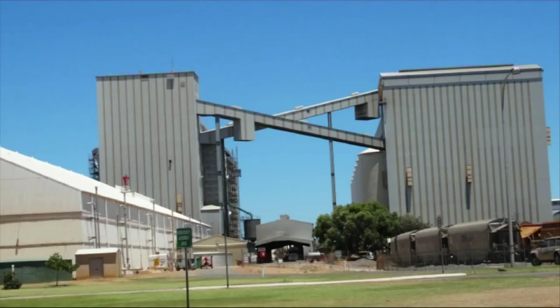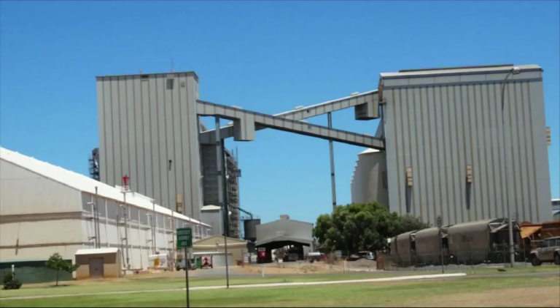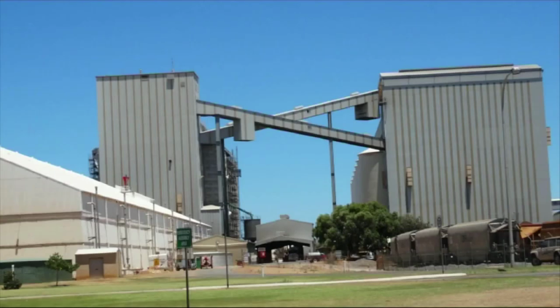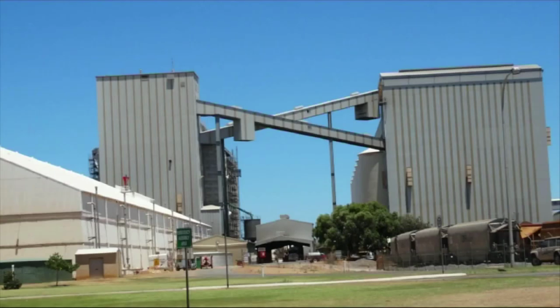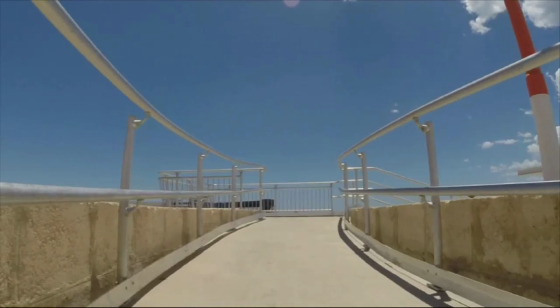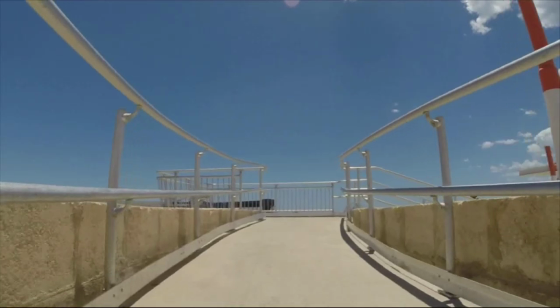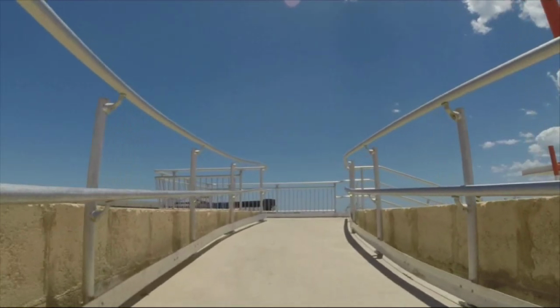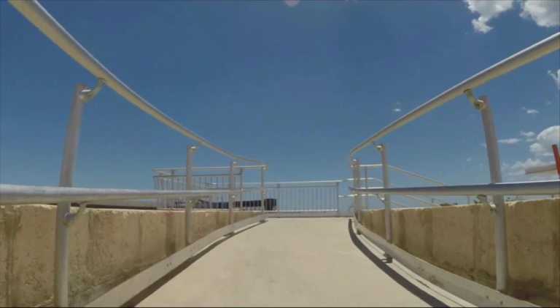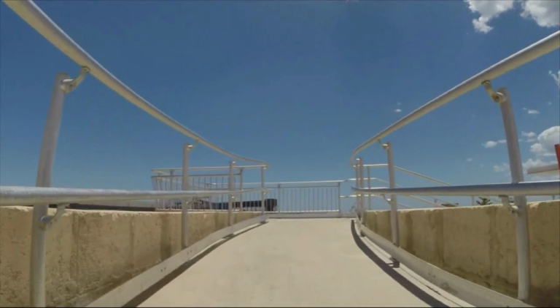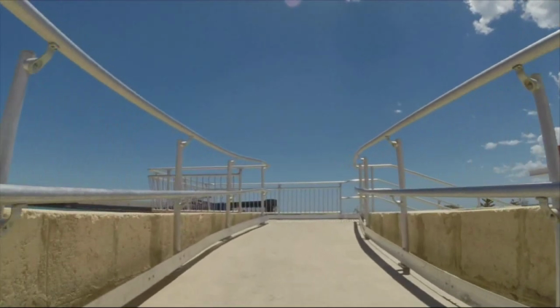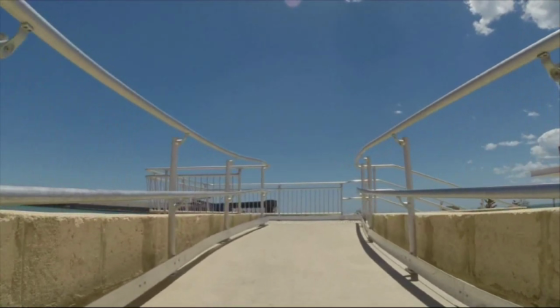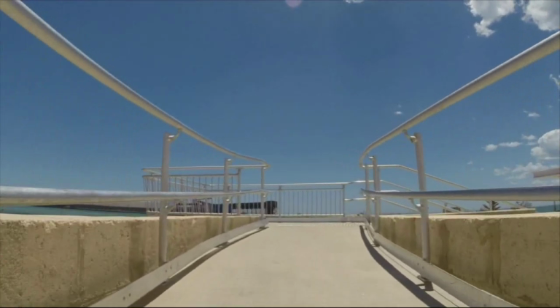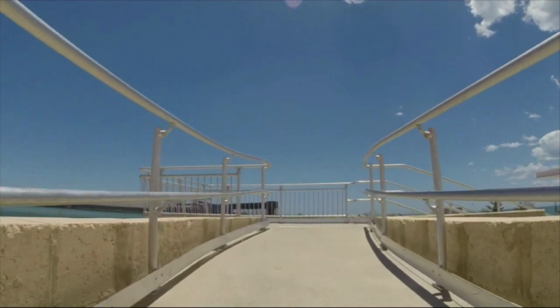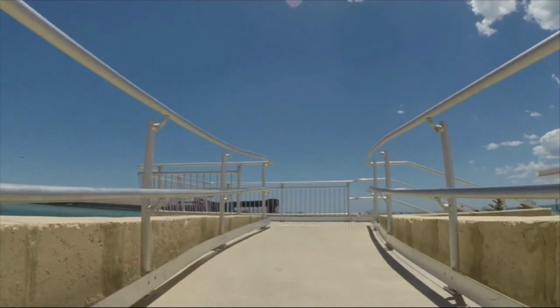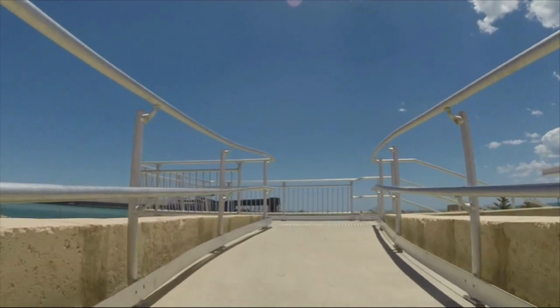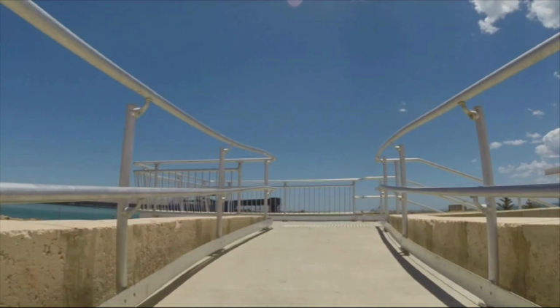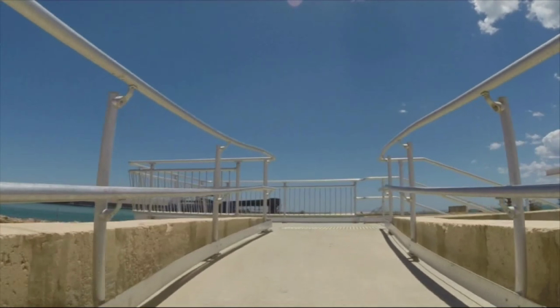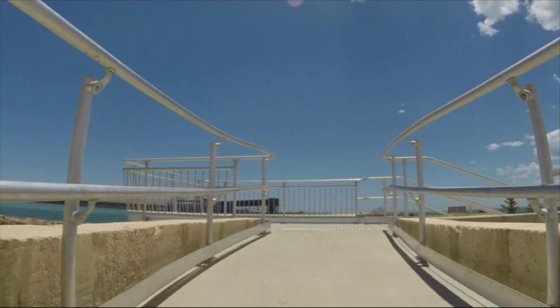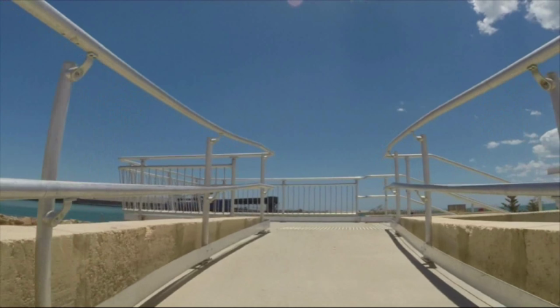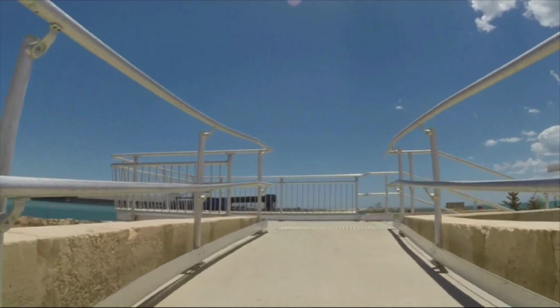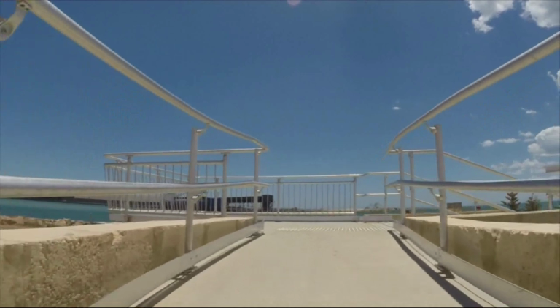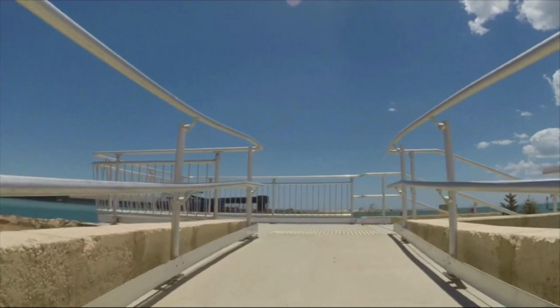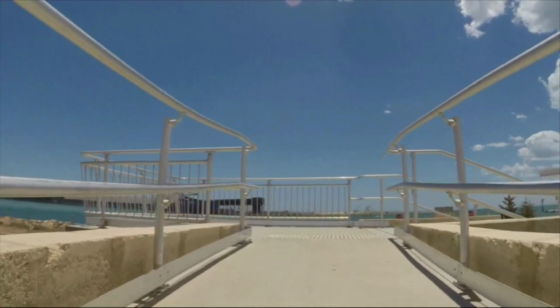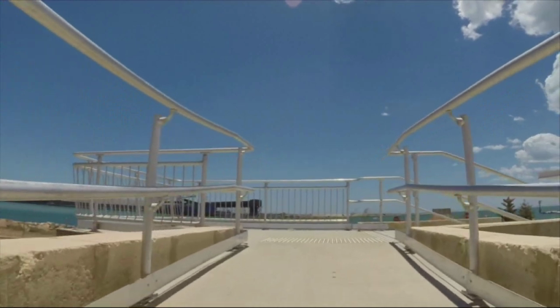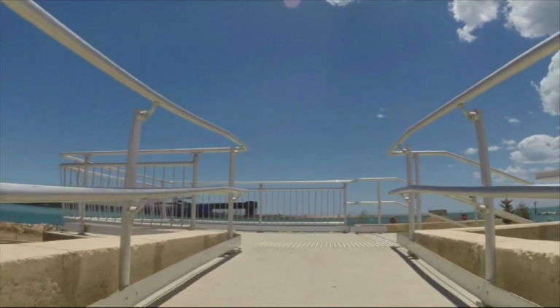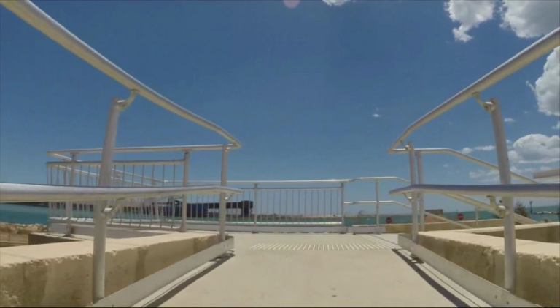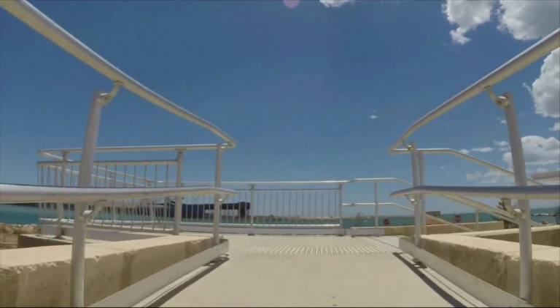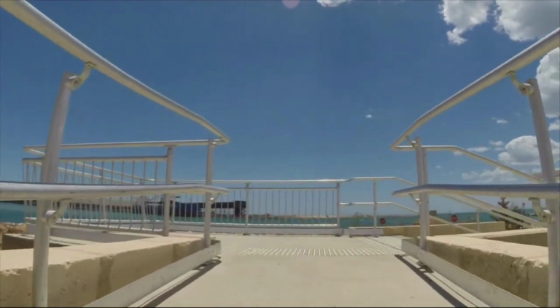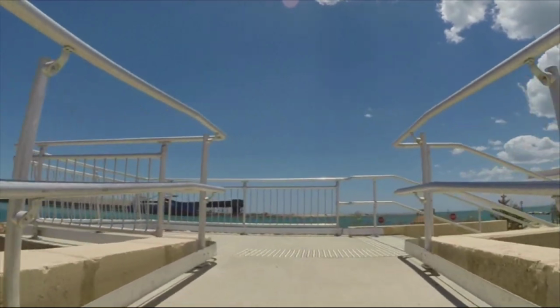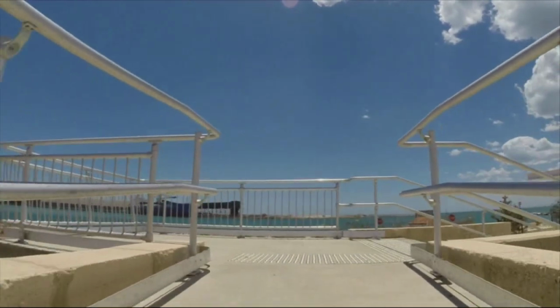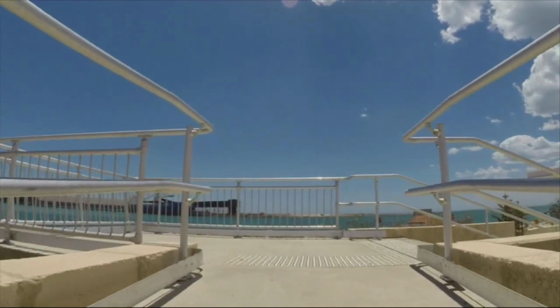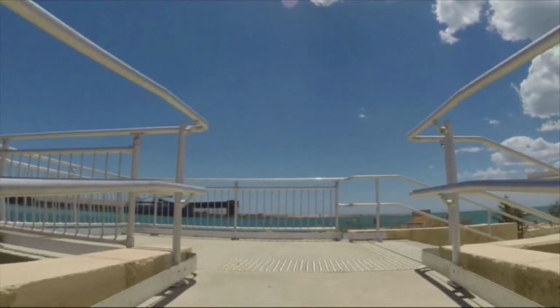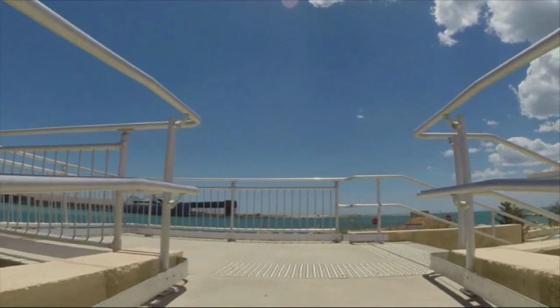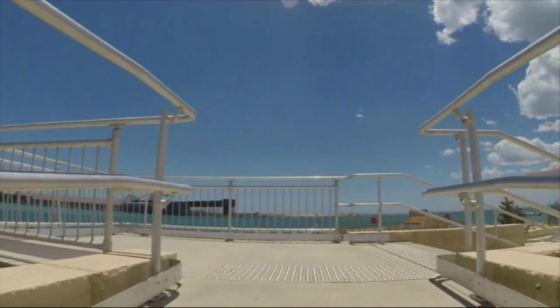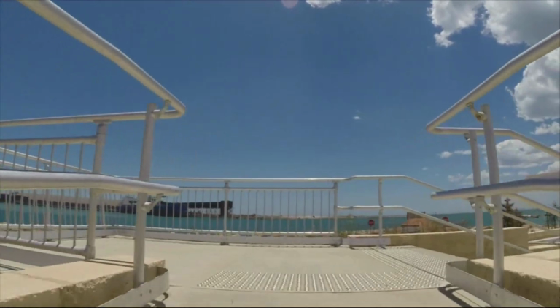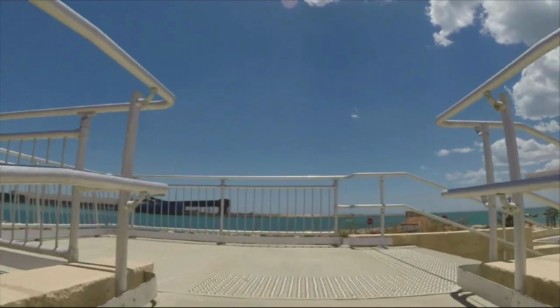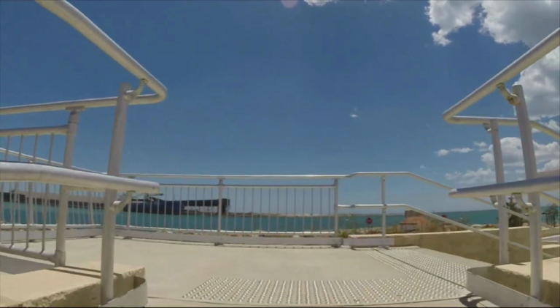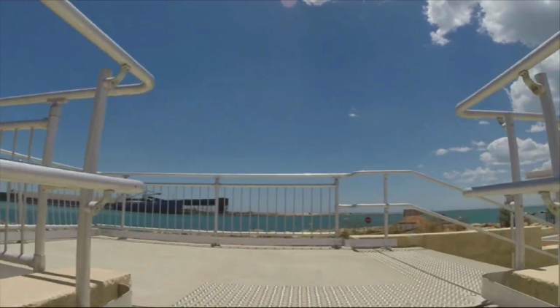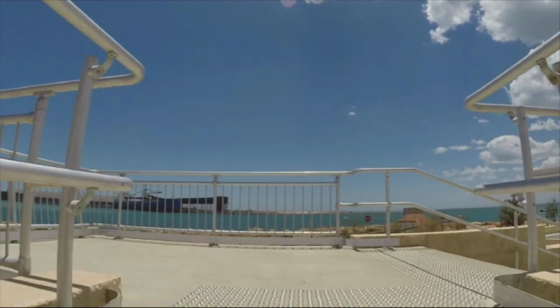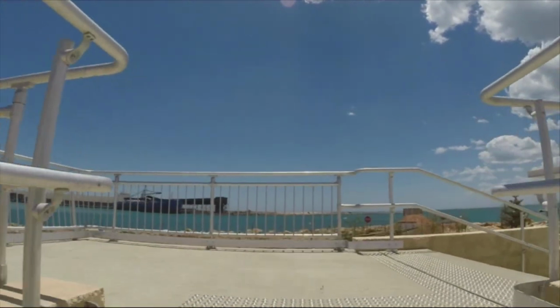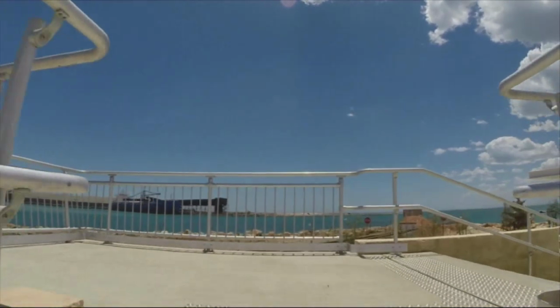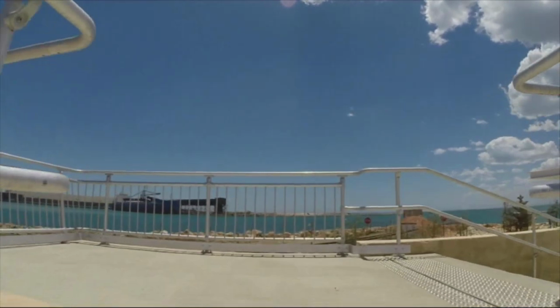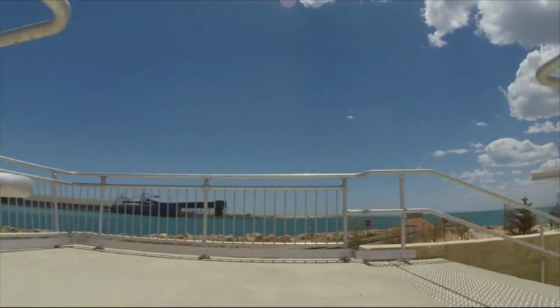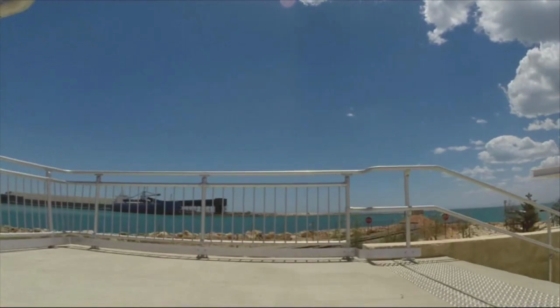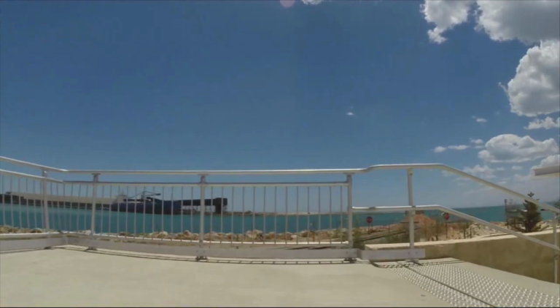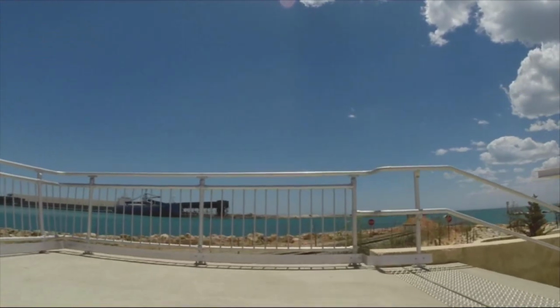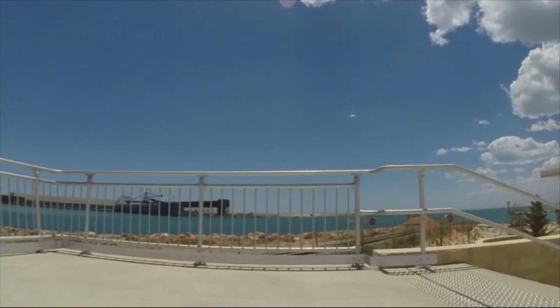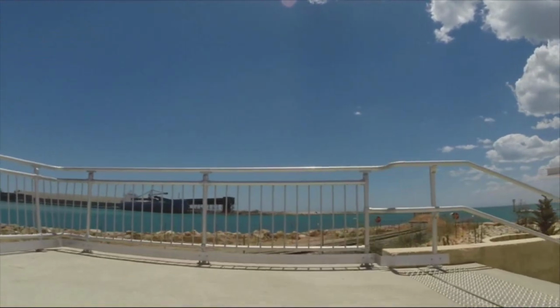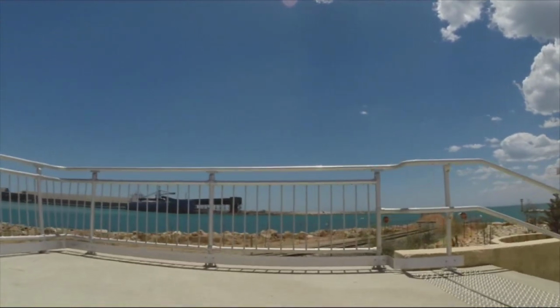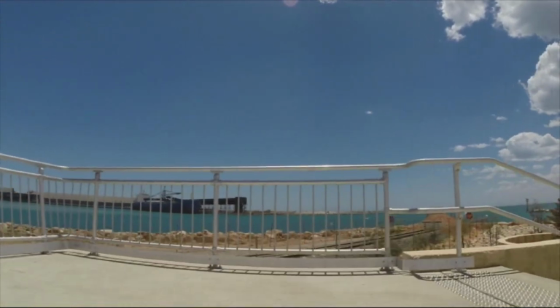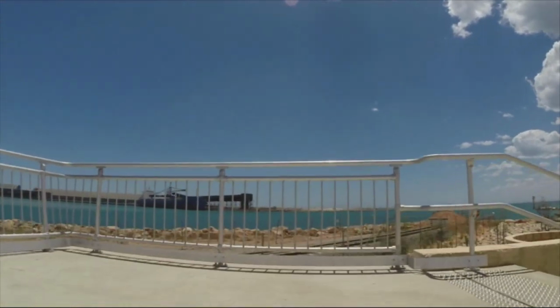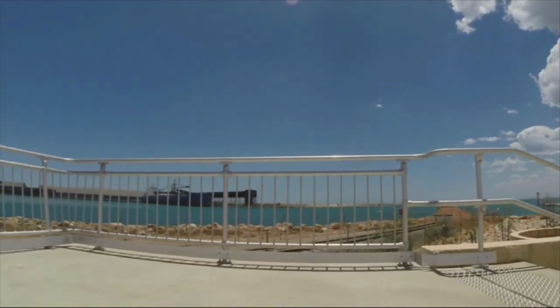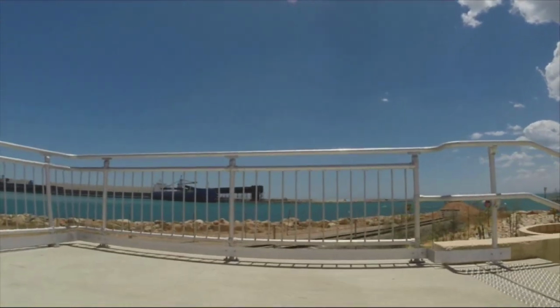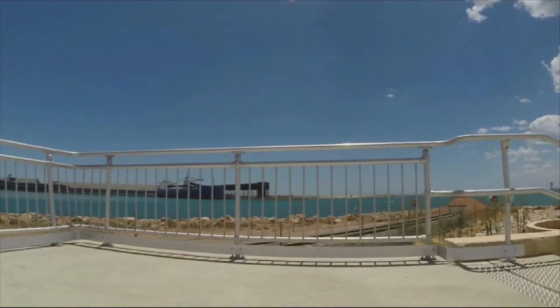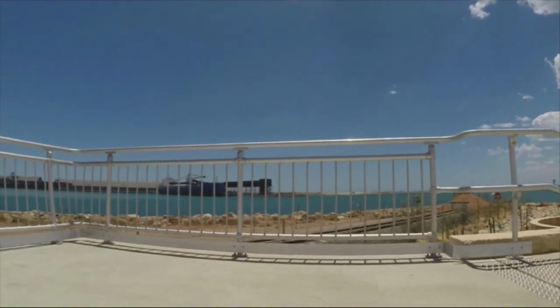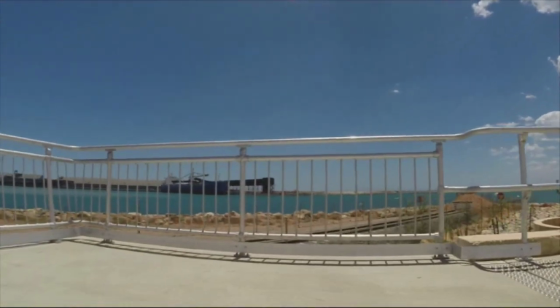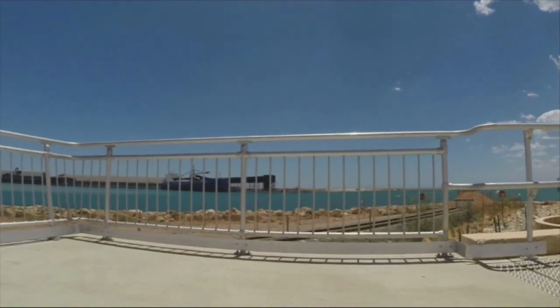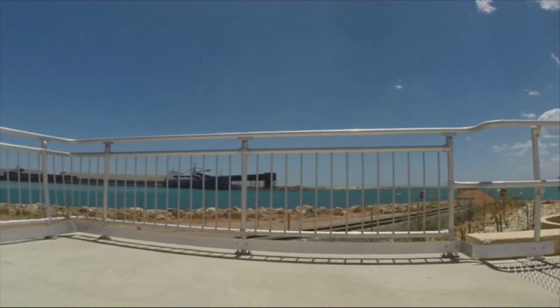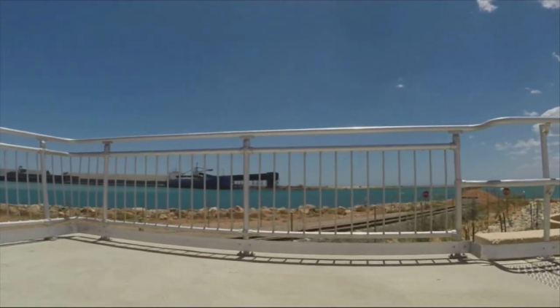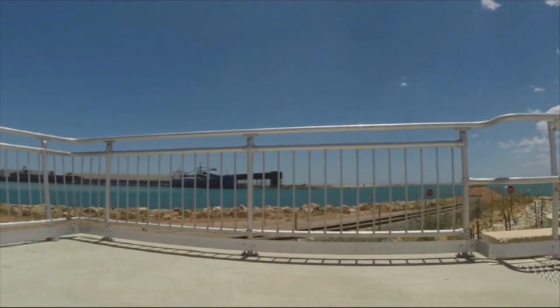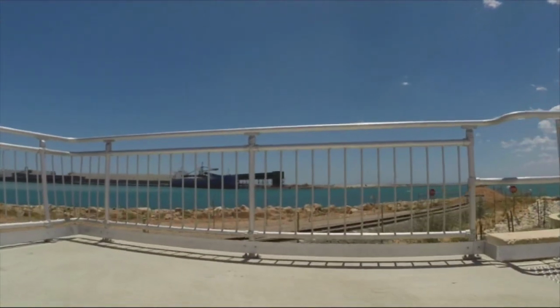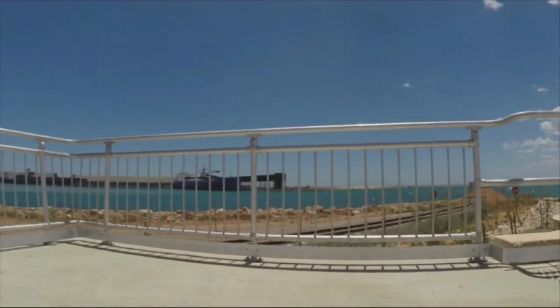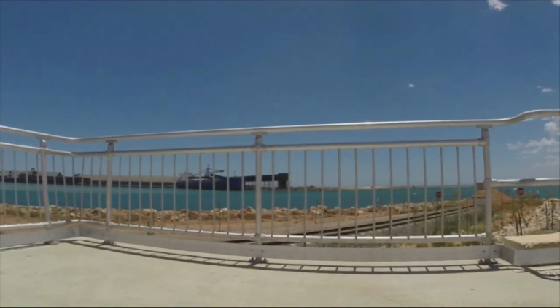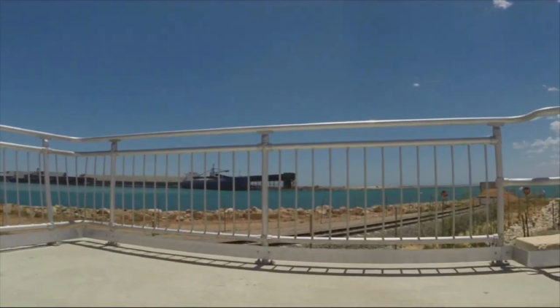I view the harbour from a tourist lookout point, seeing quite a number of ships.